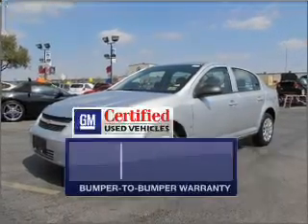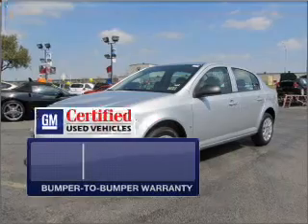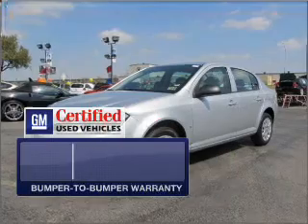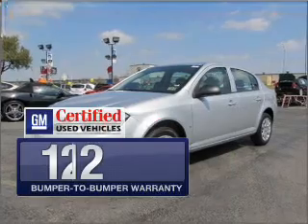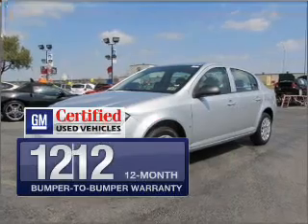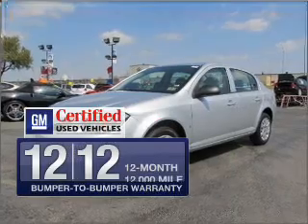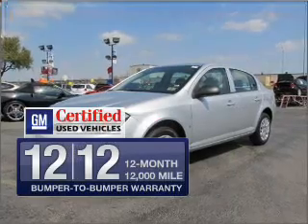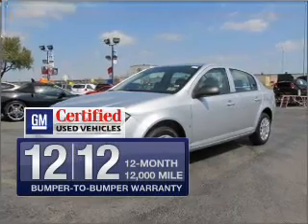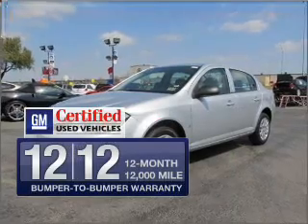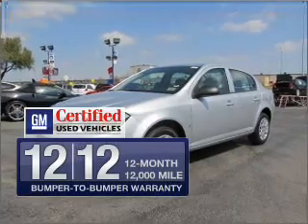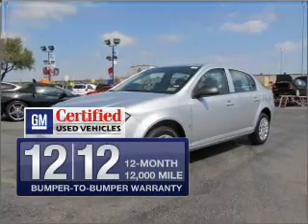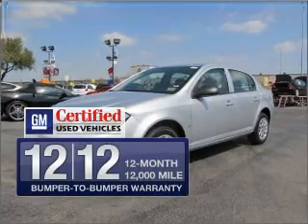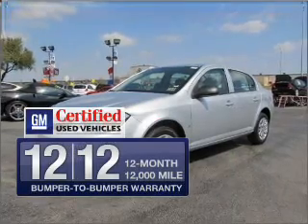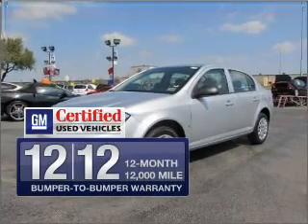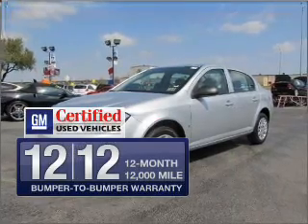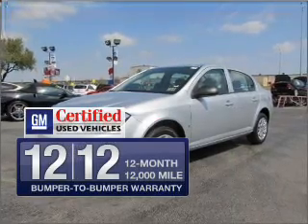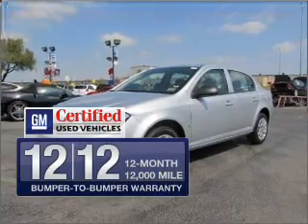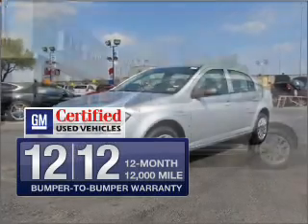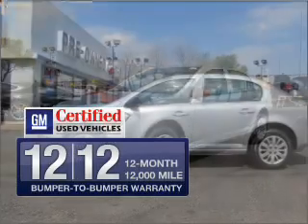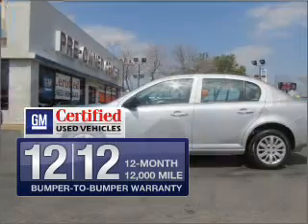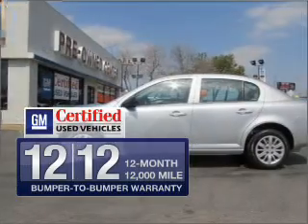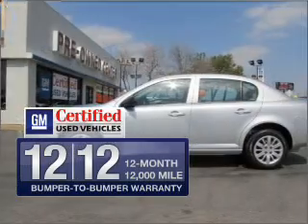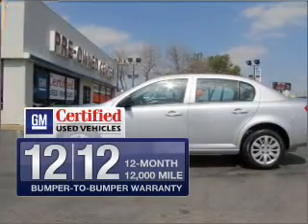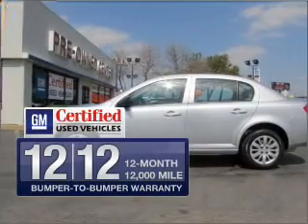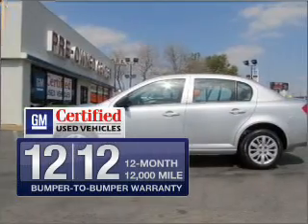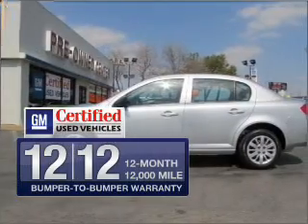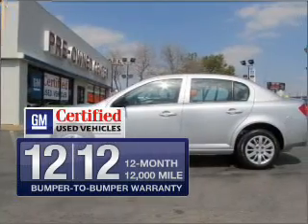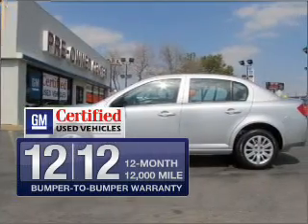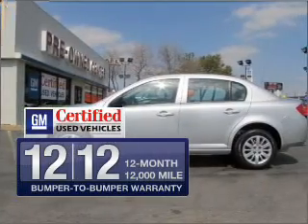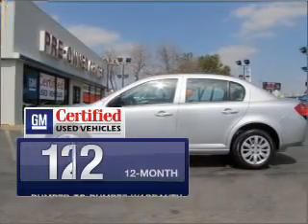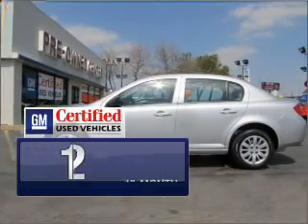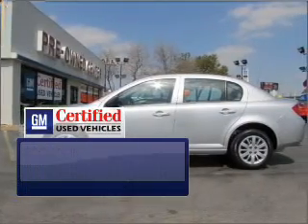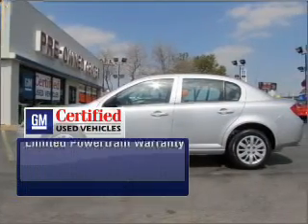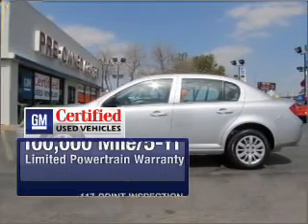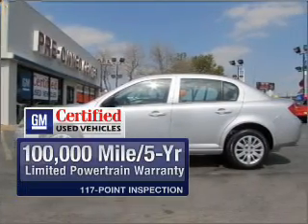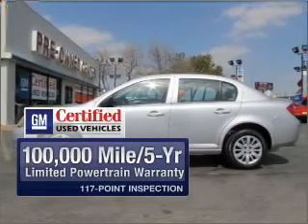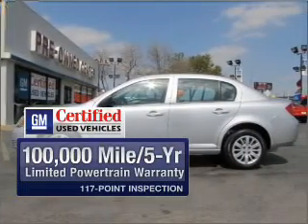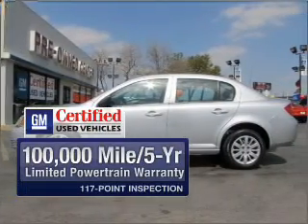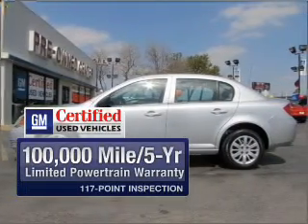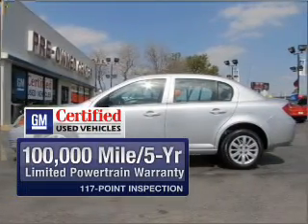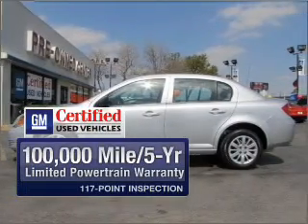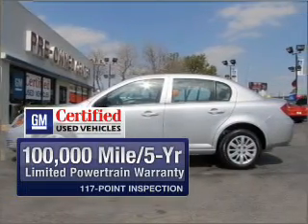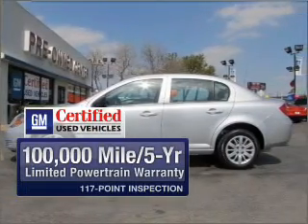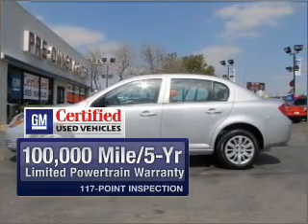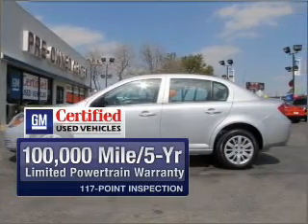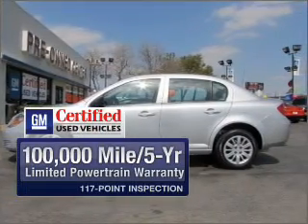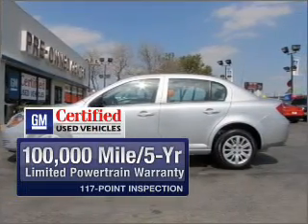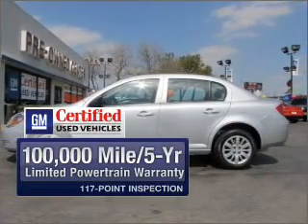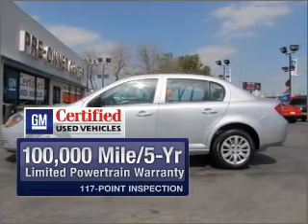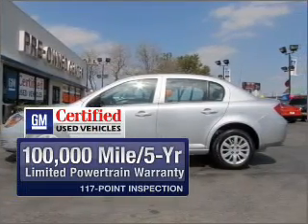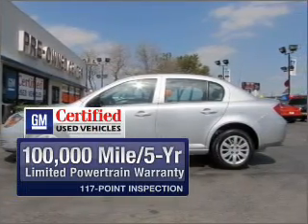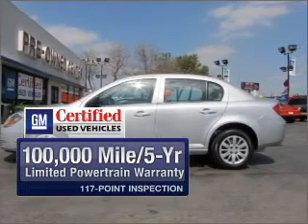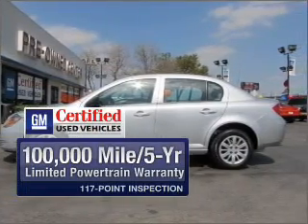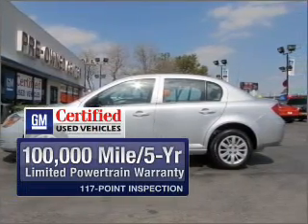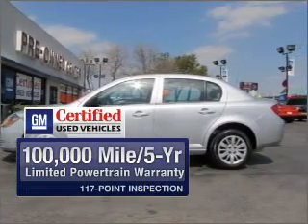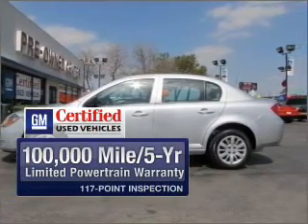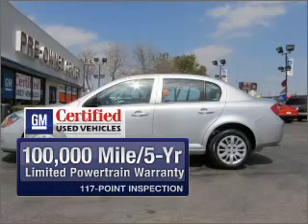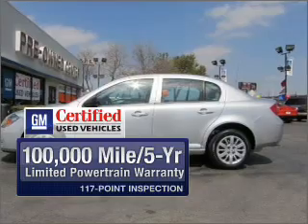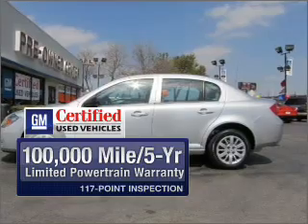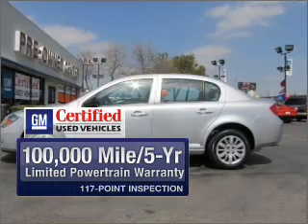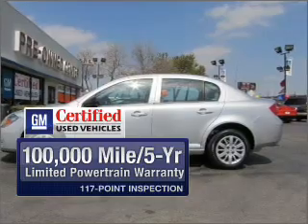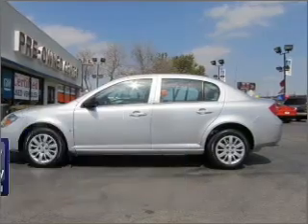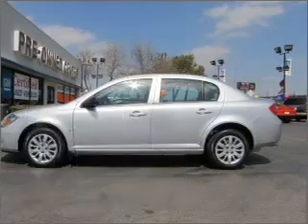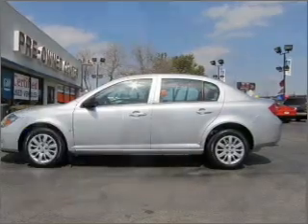With GM Certified, you get a 12-month, 12,000-mile bumper-to-bumper warranty, as well as a three-day satisfaction guarantee.